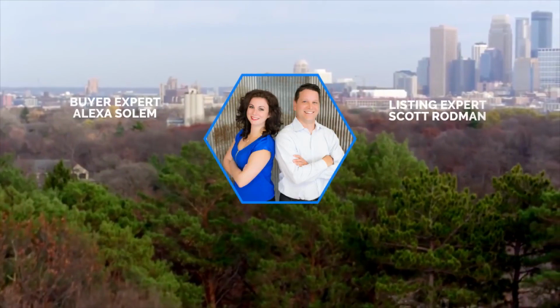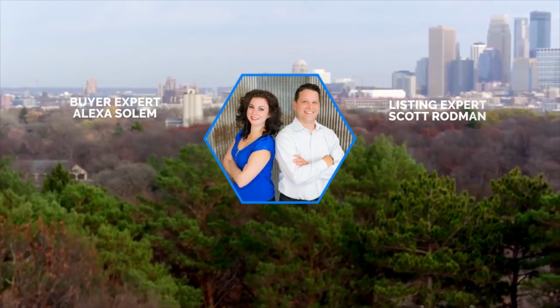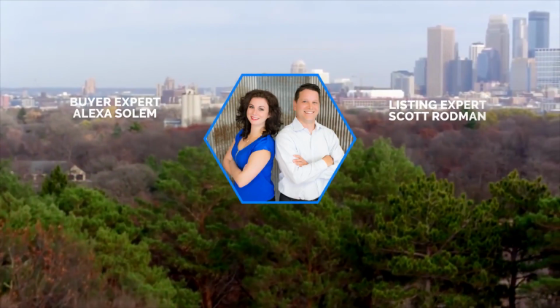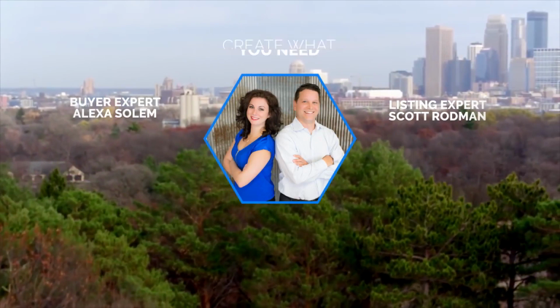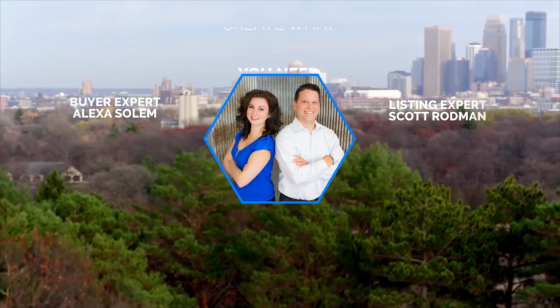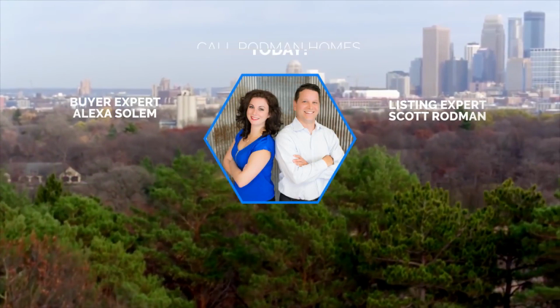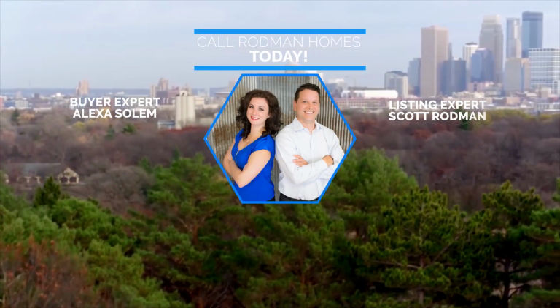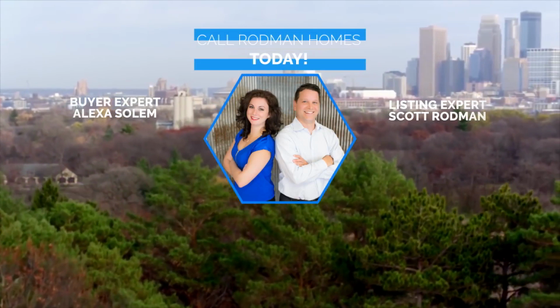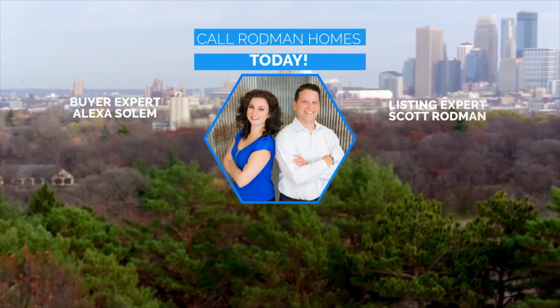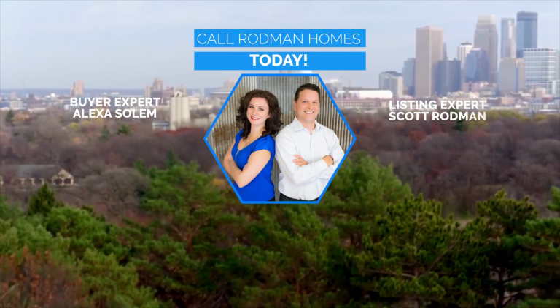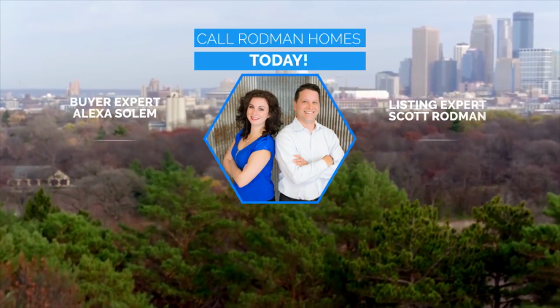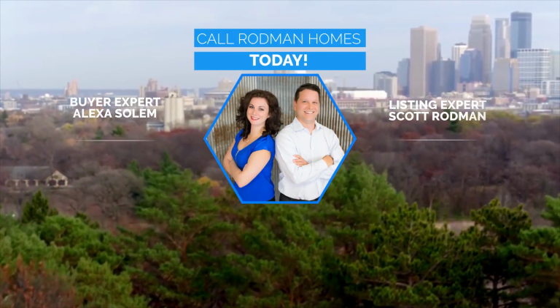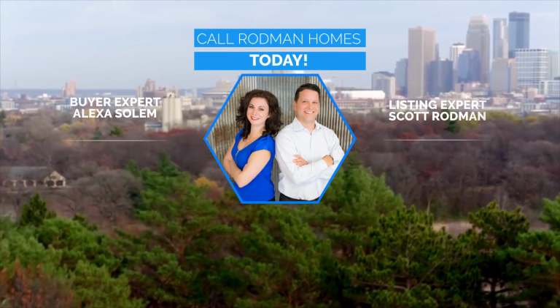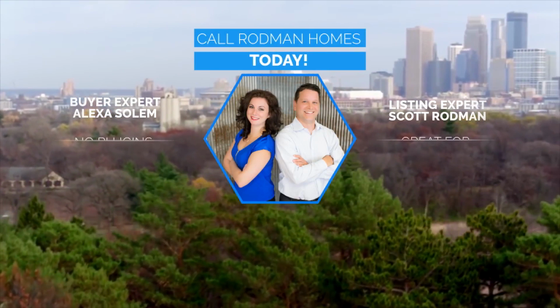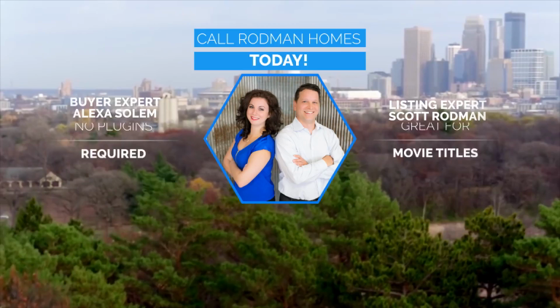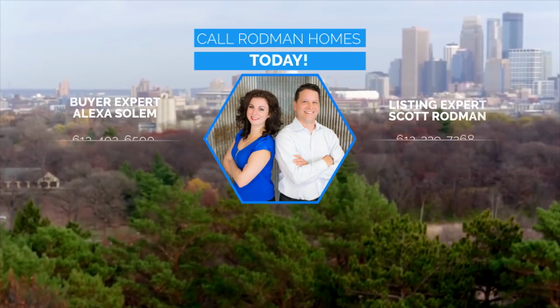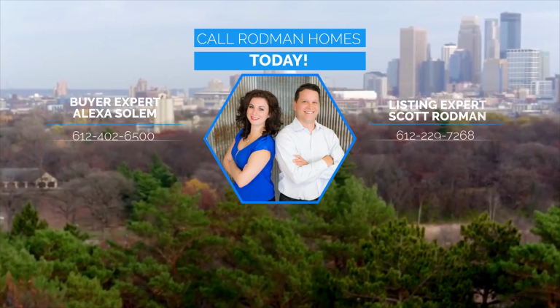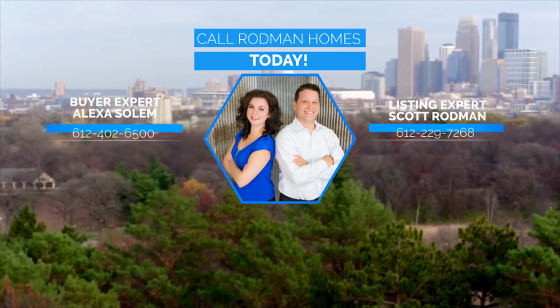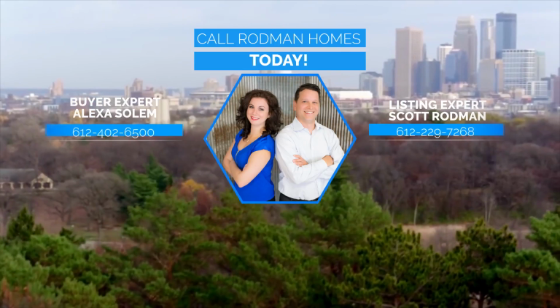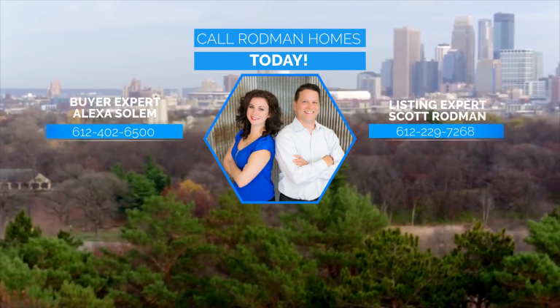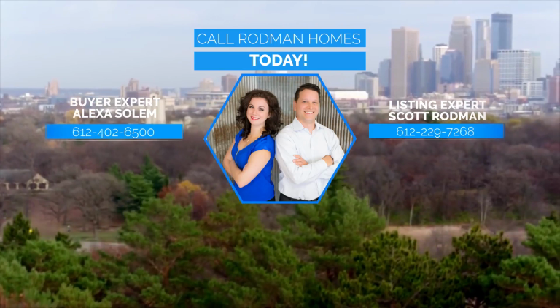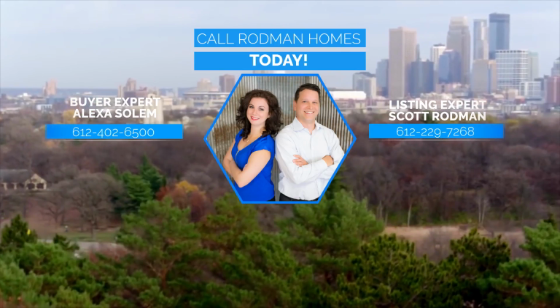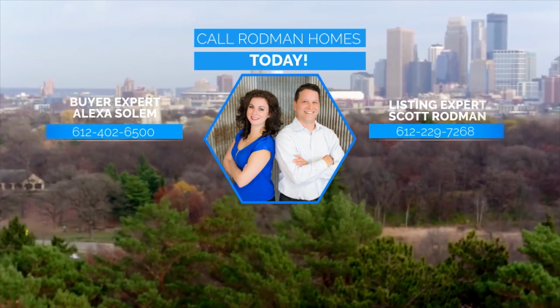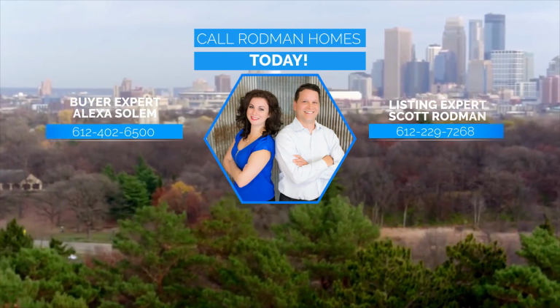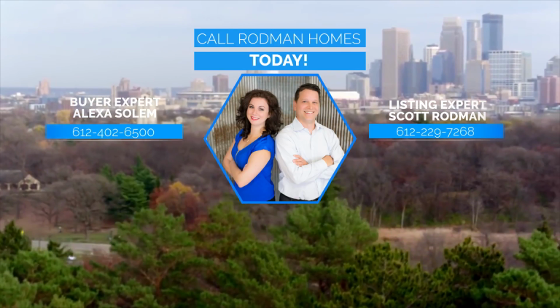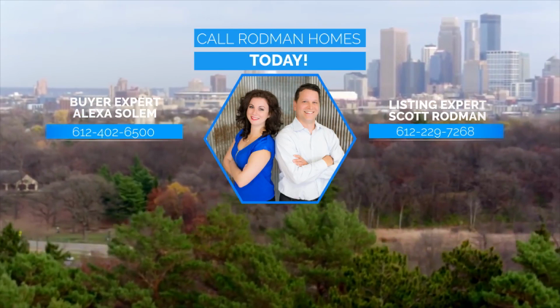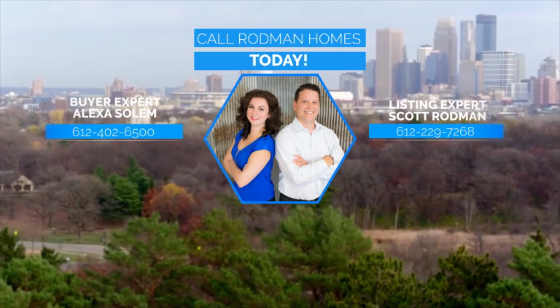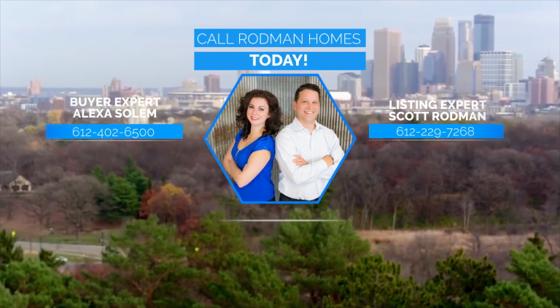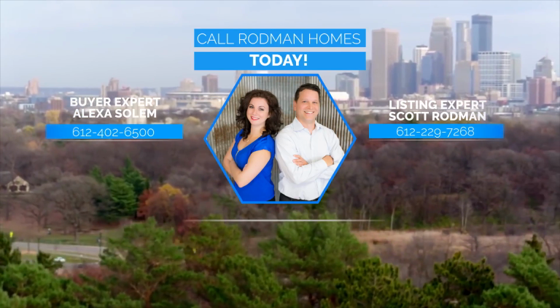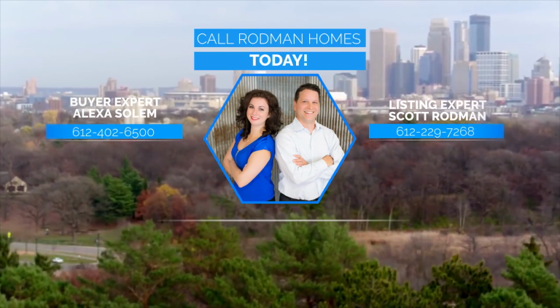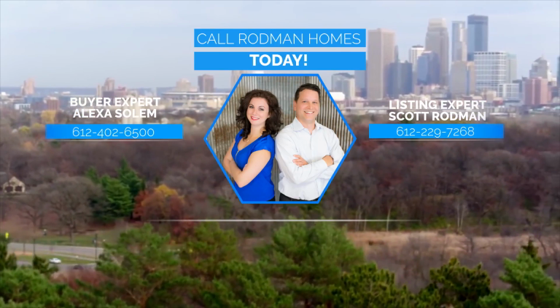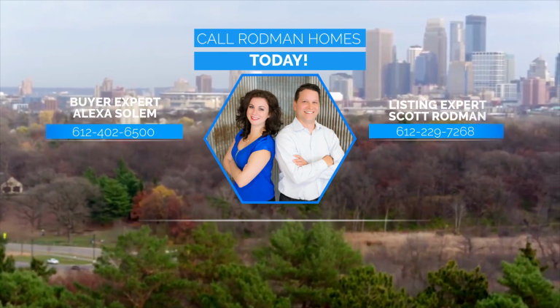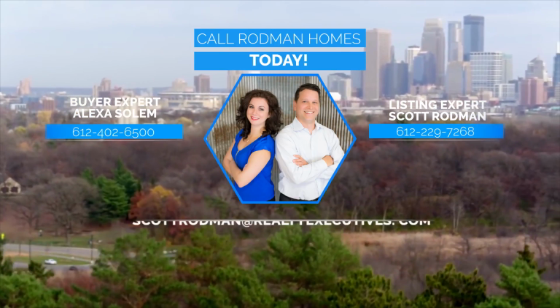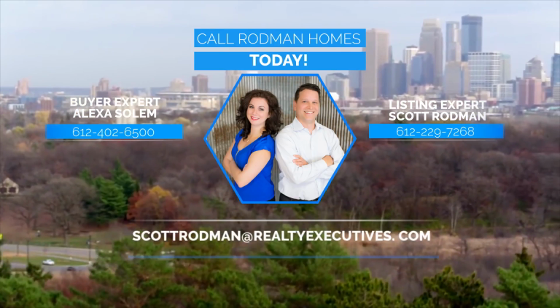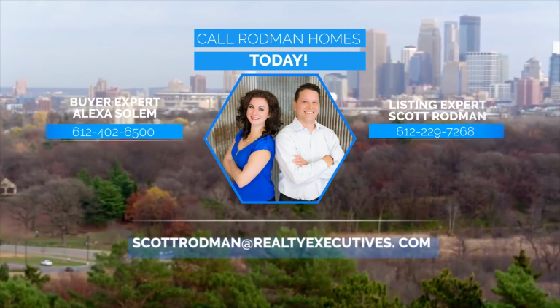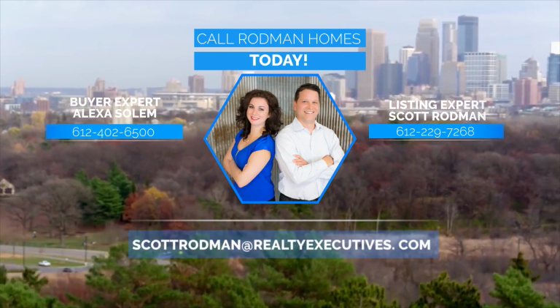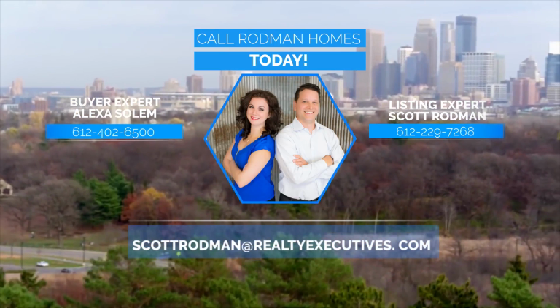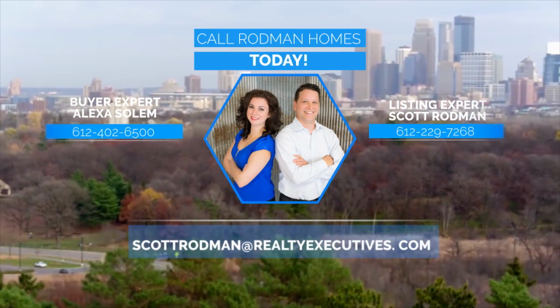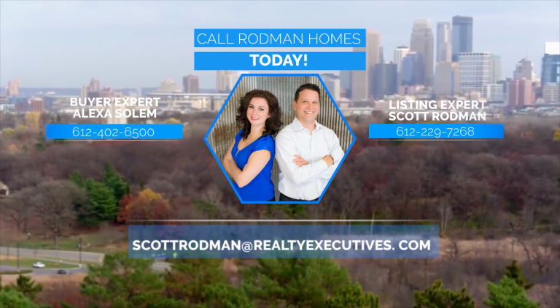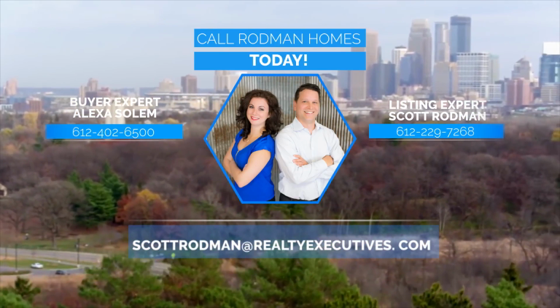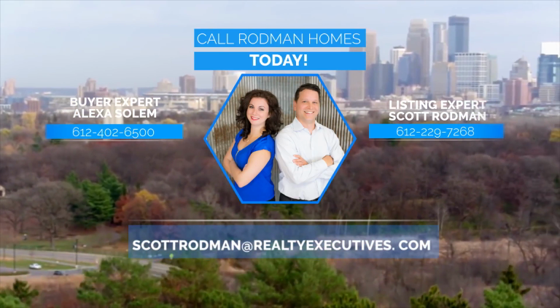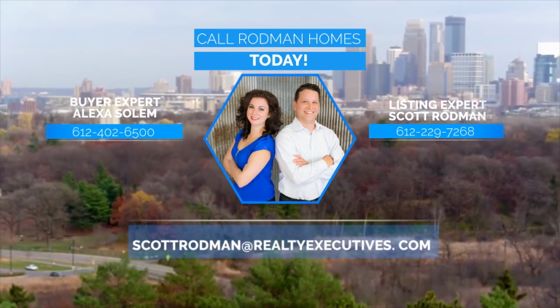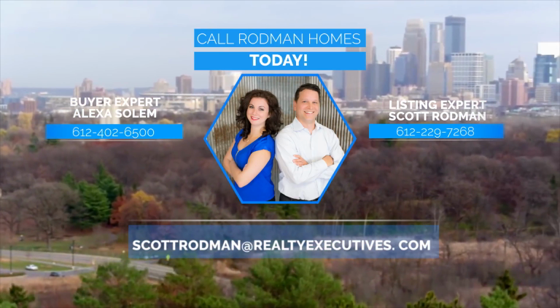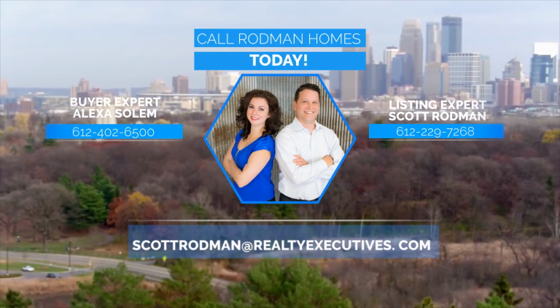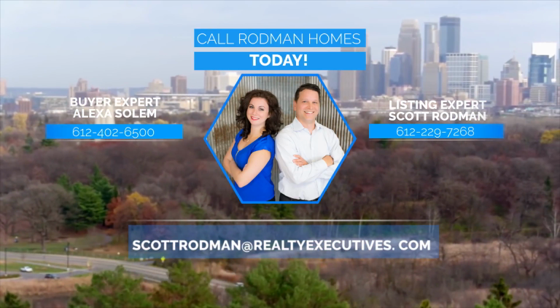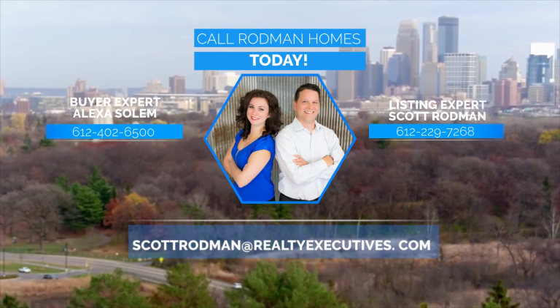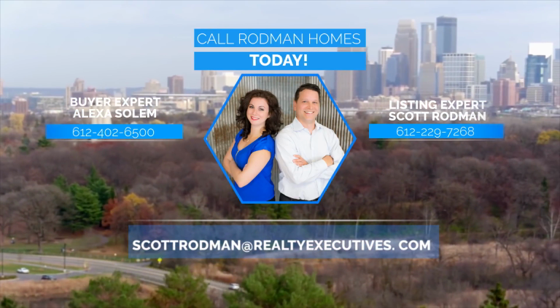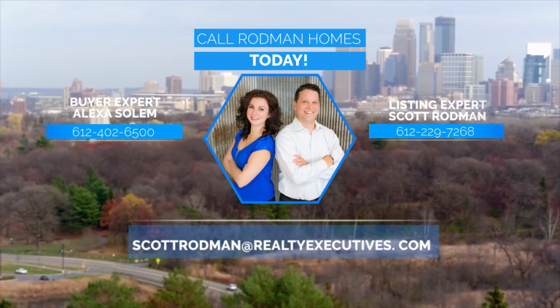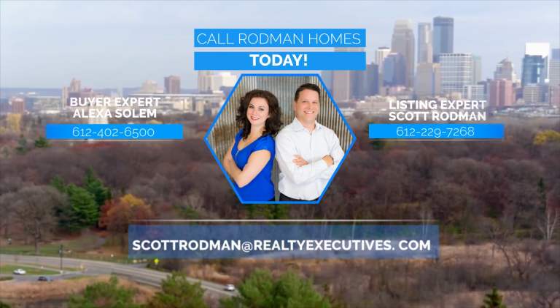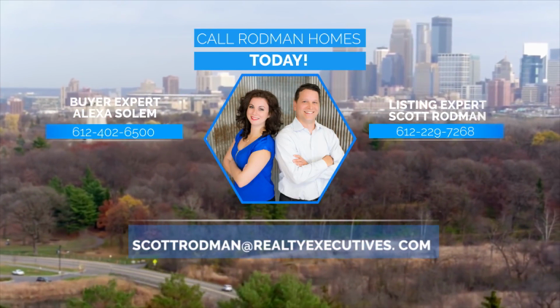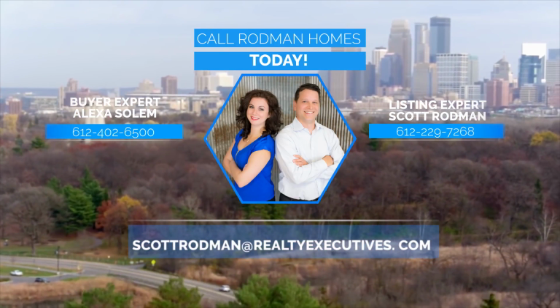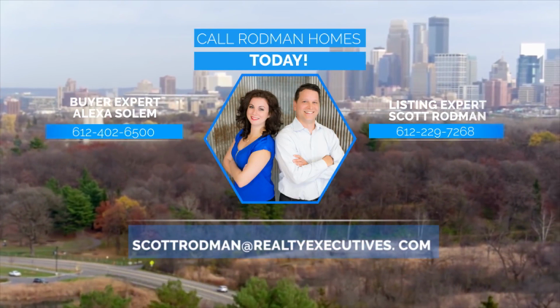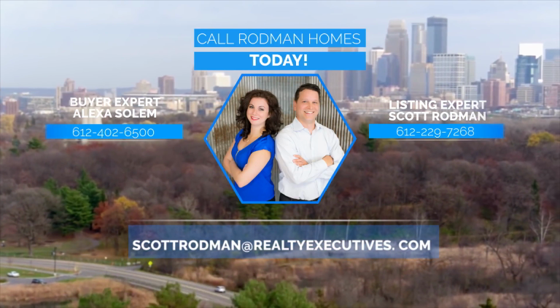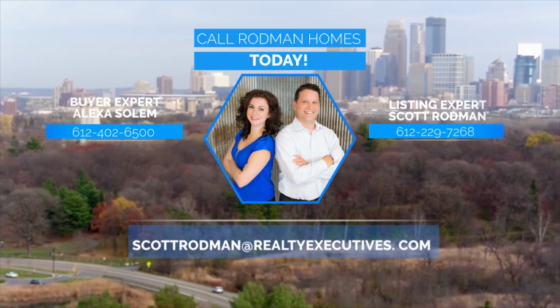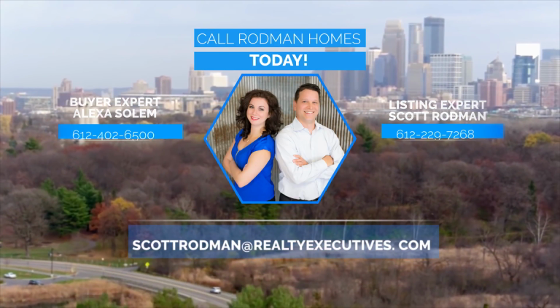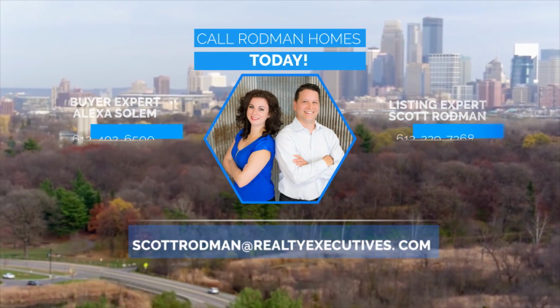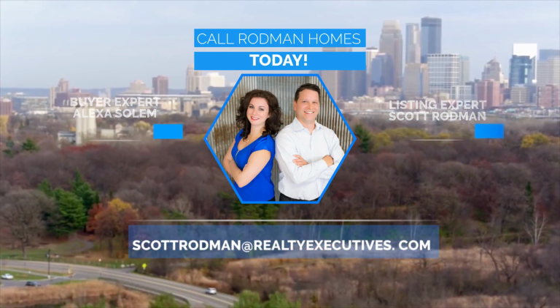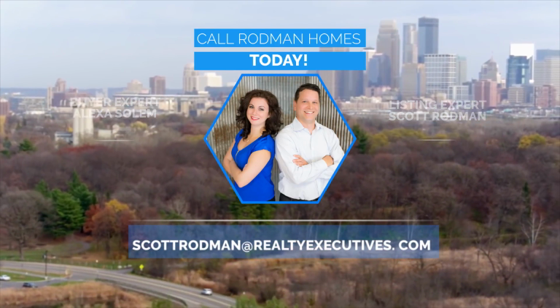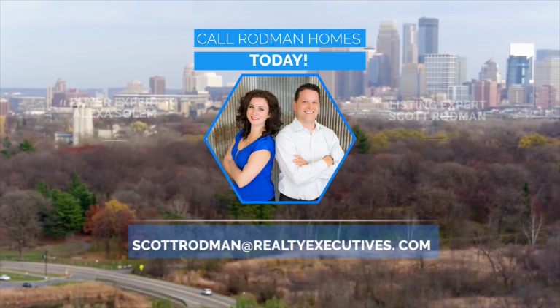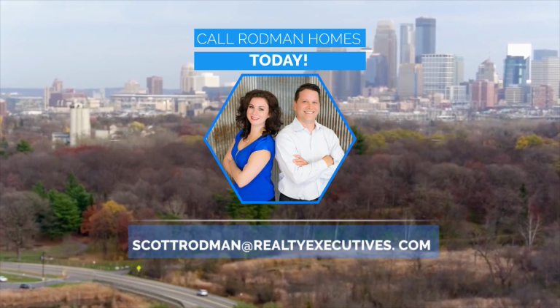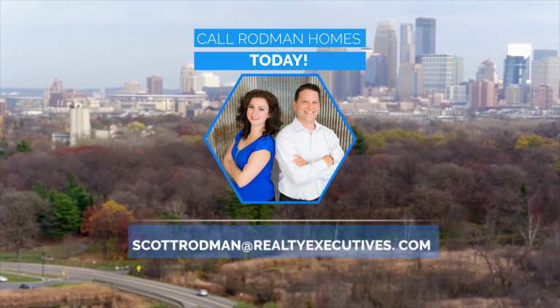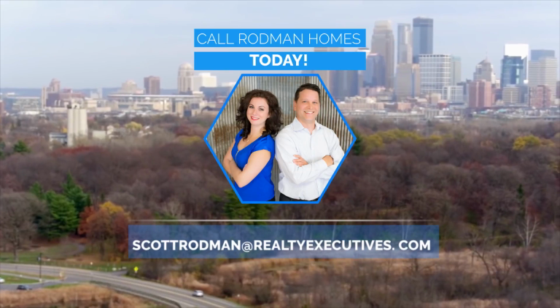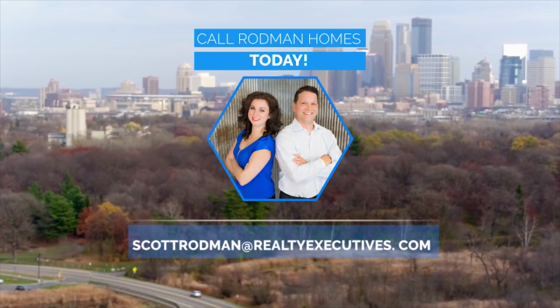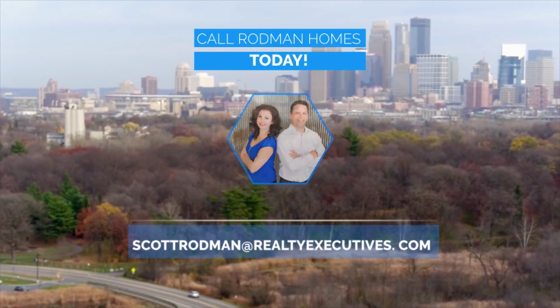Call Rodman Homes today. You can also click on the link and receive updated luxury home listings and price reductions.